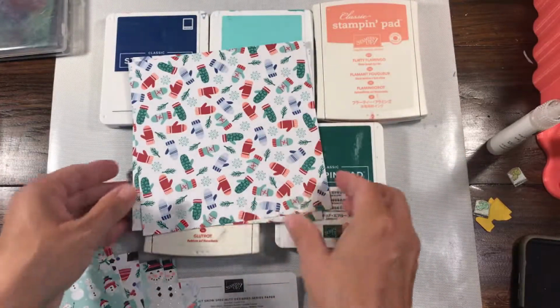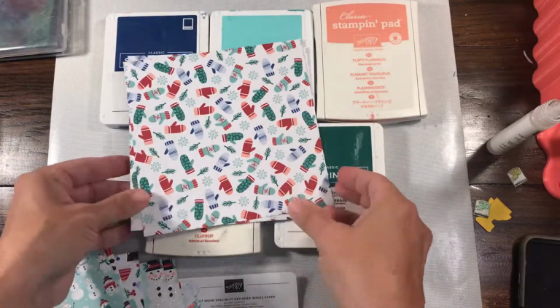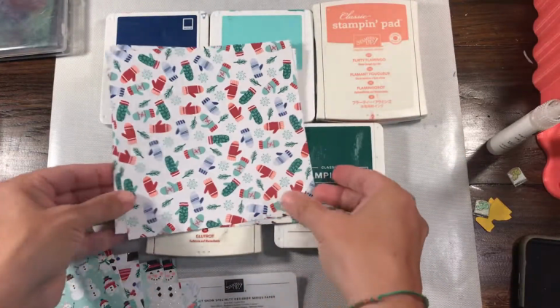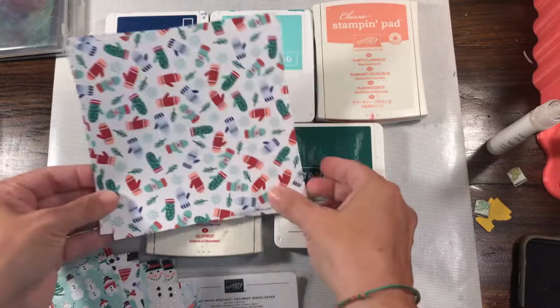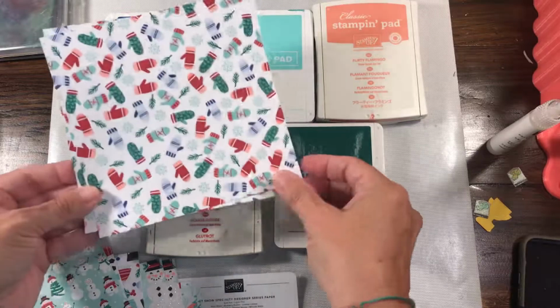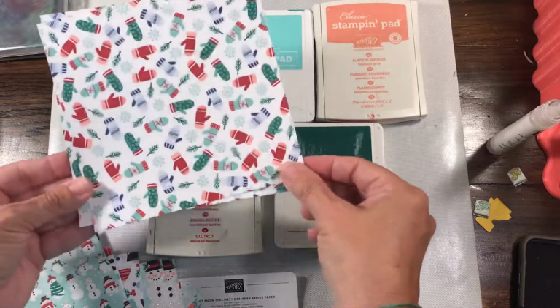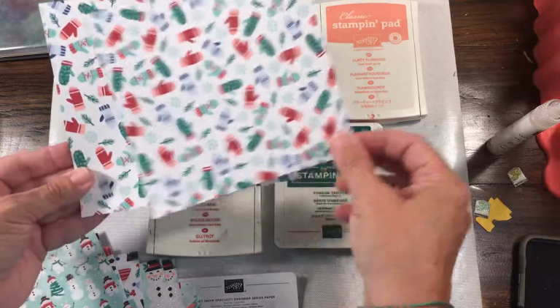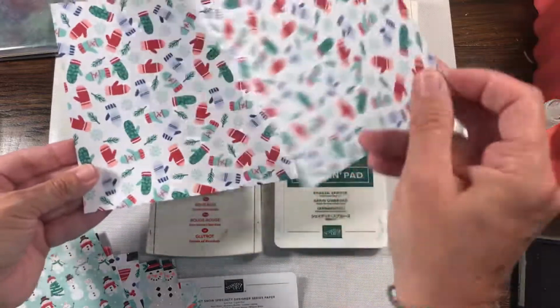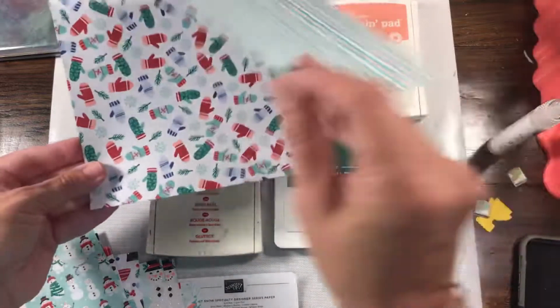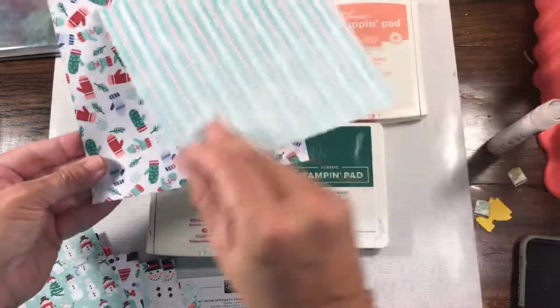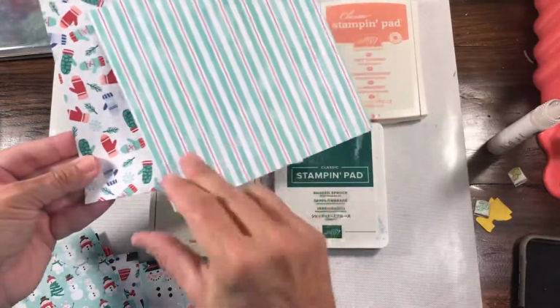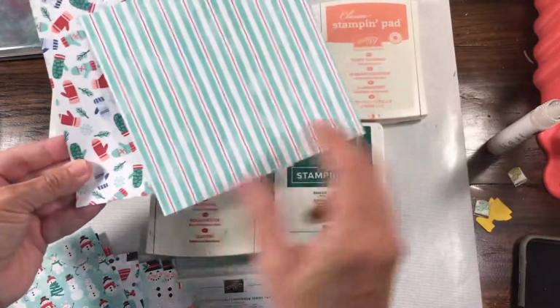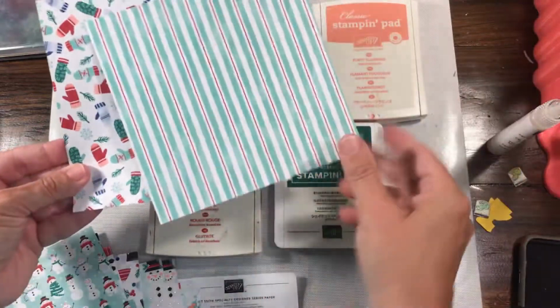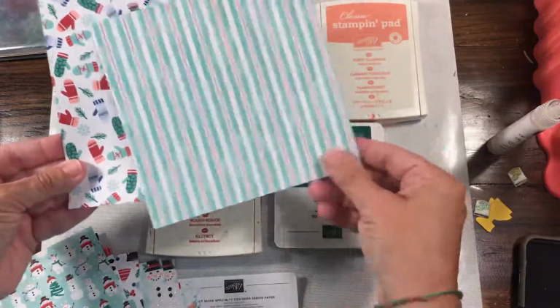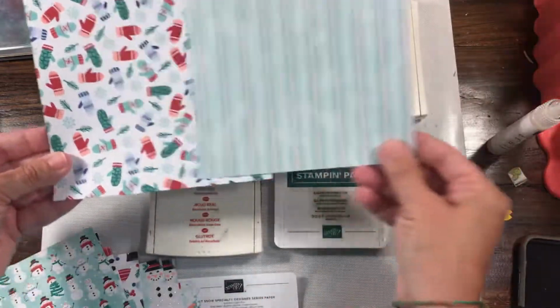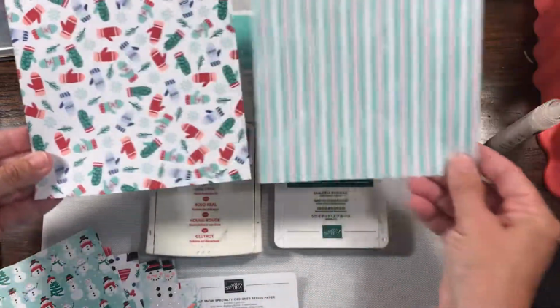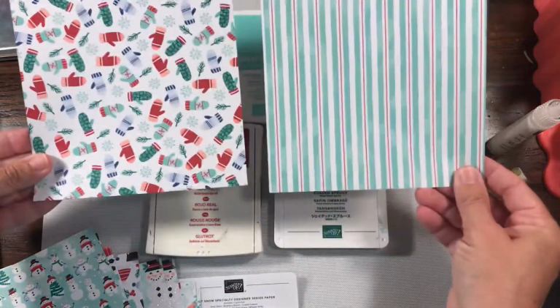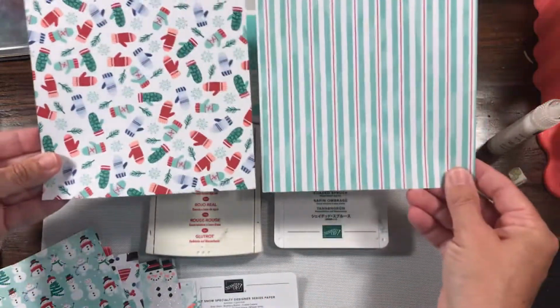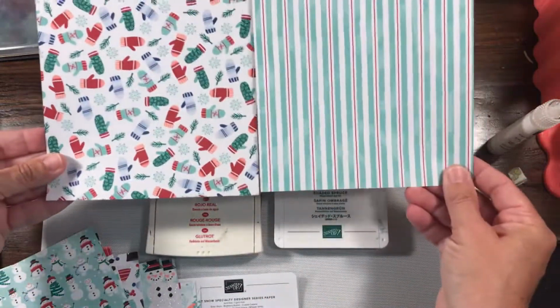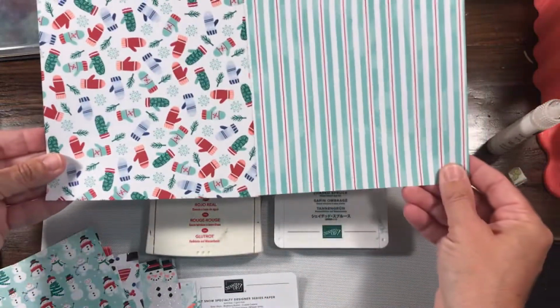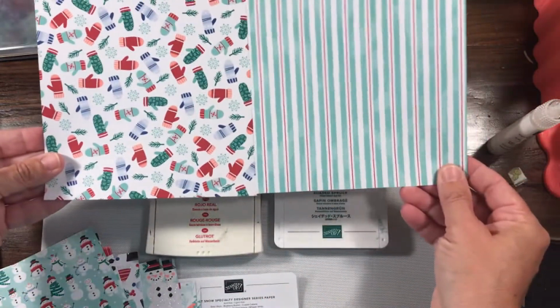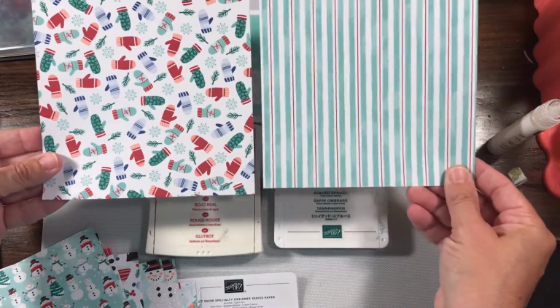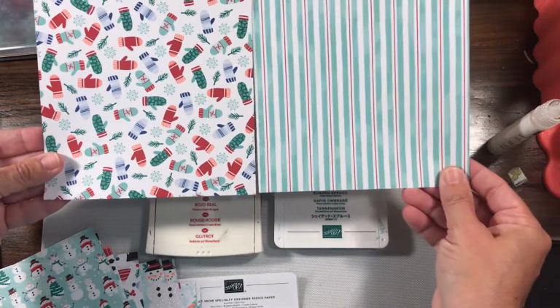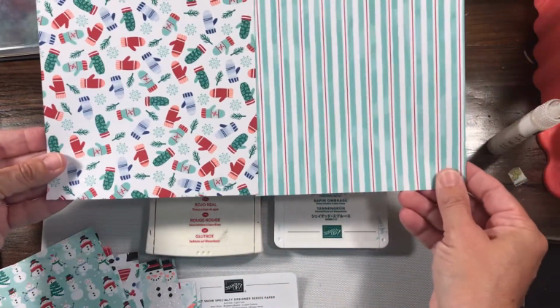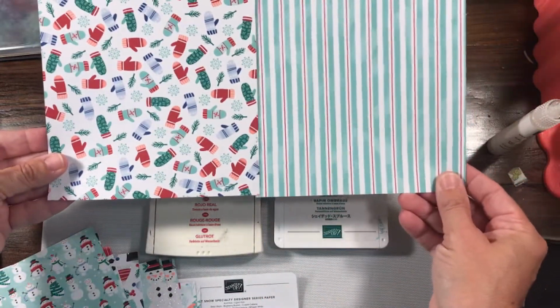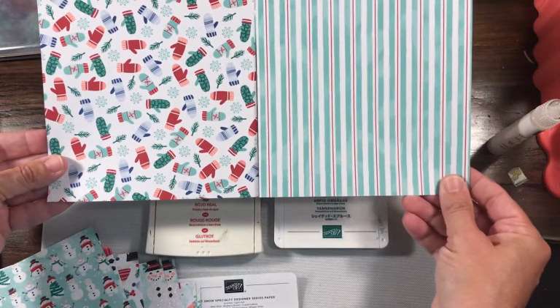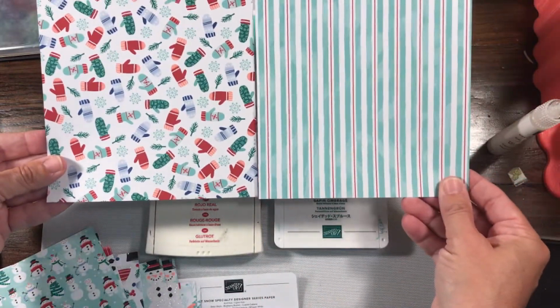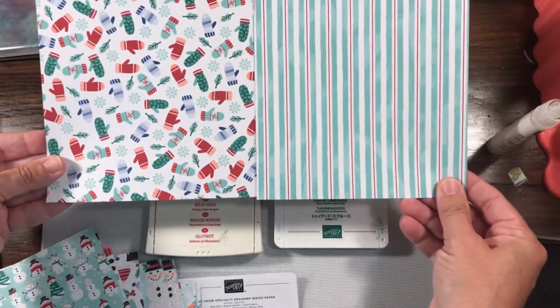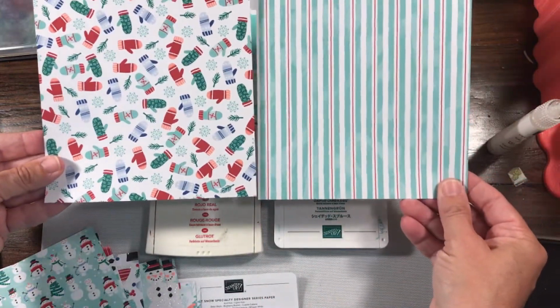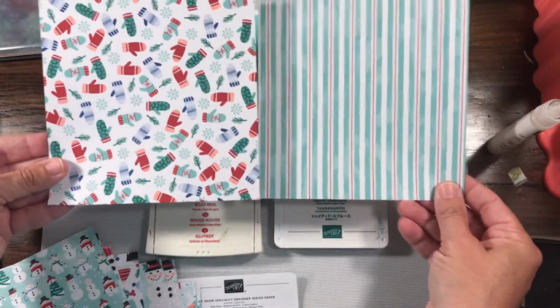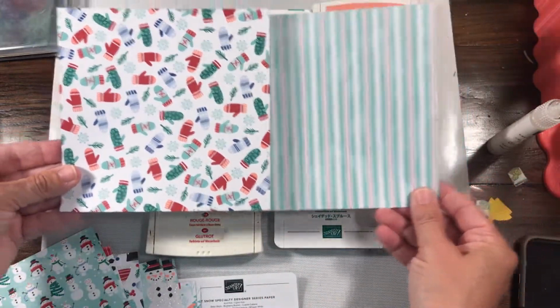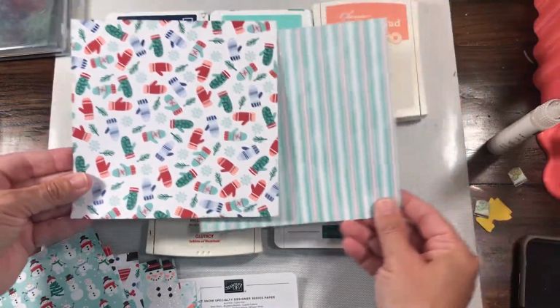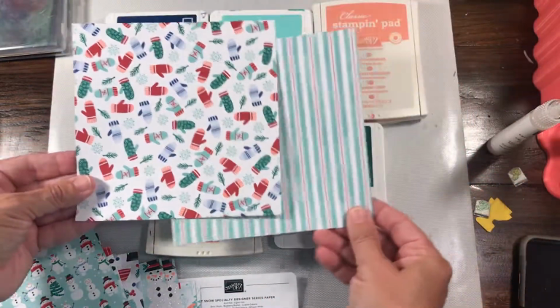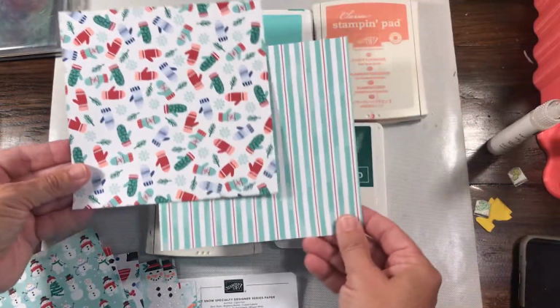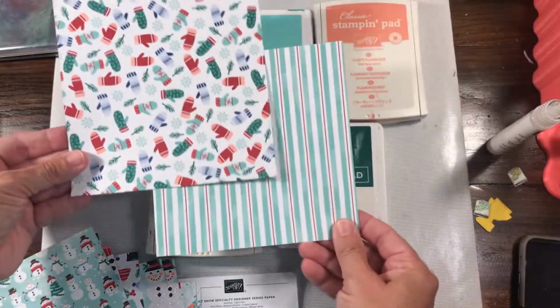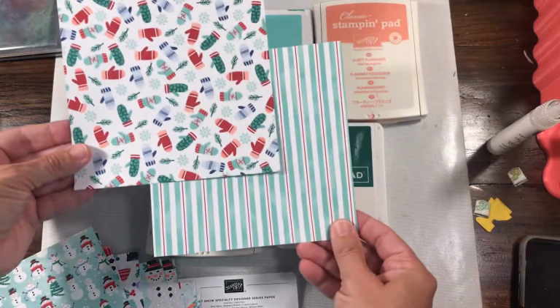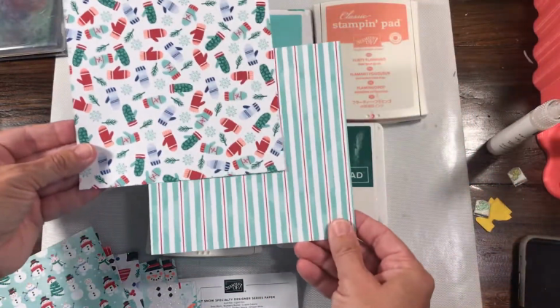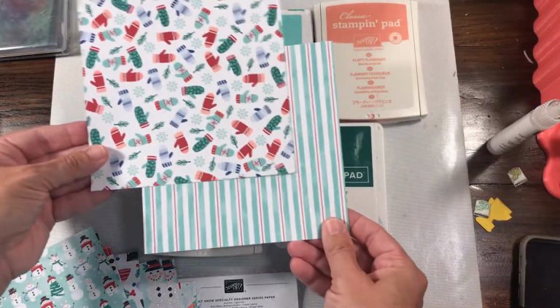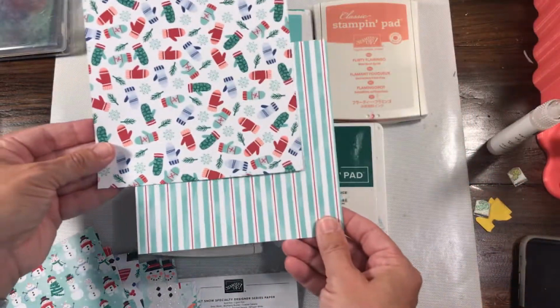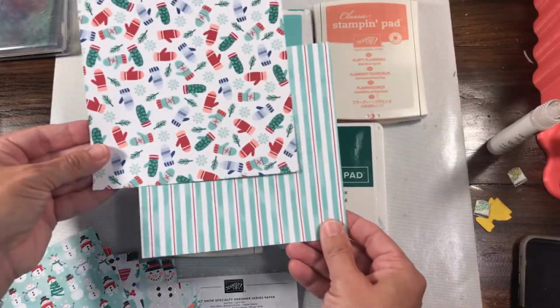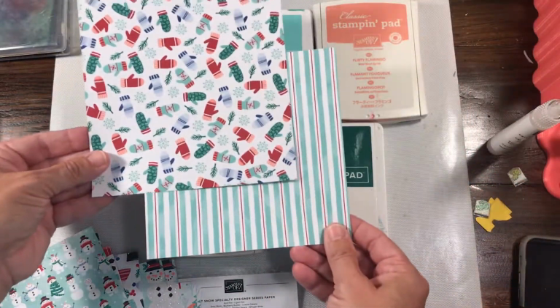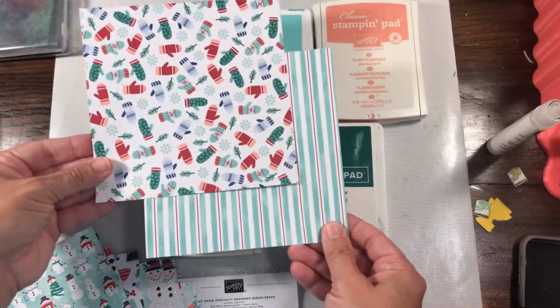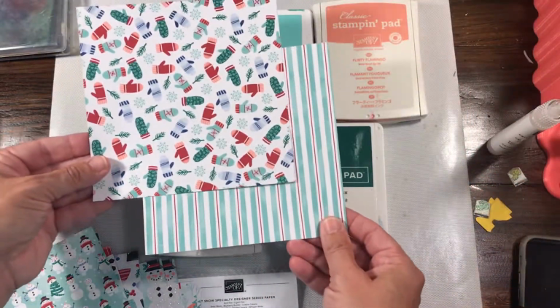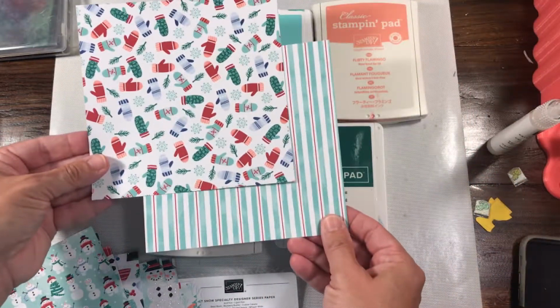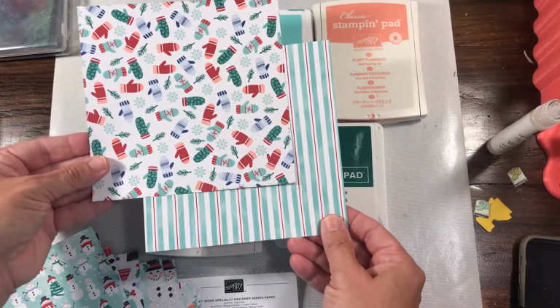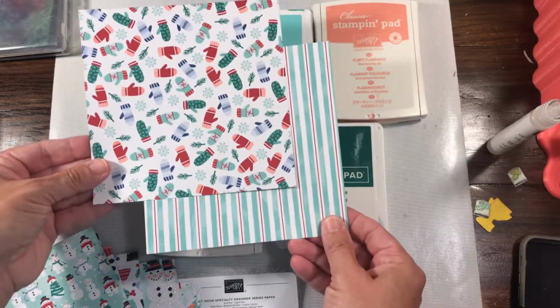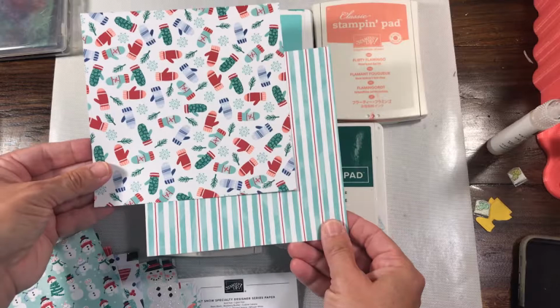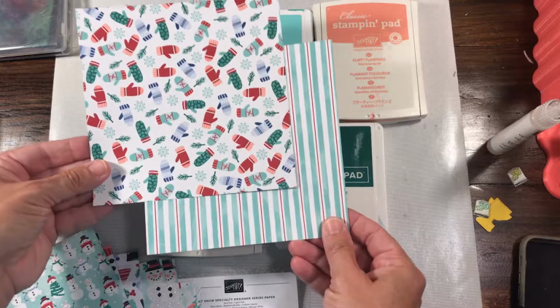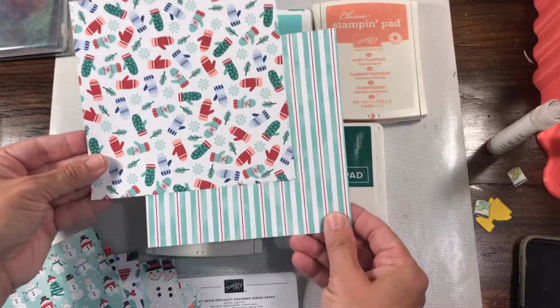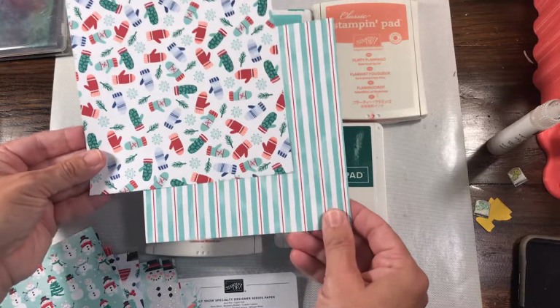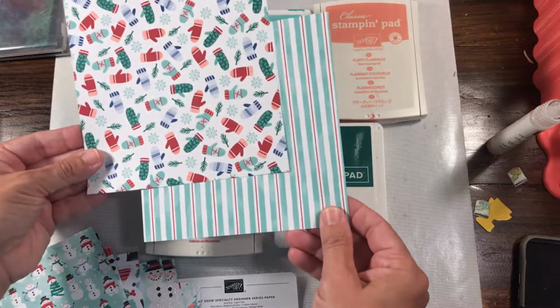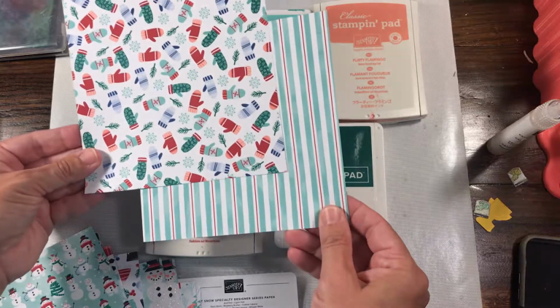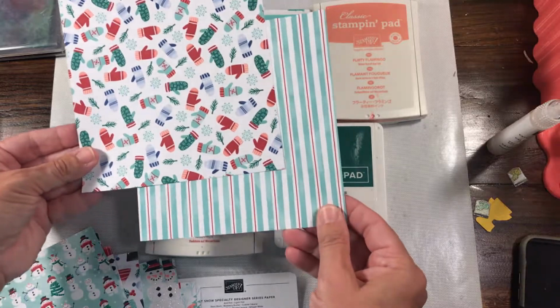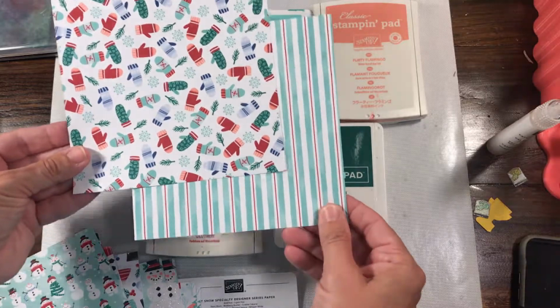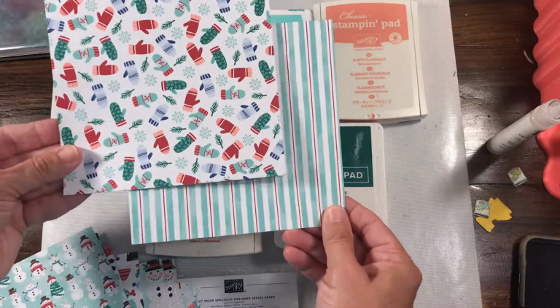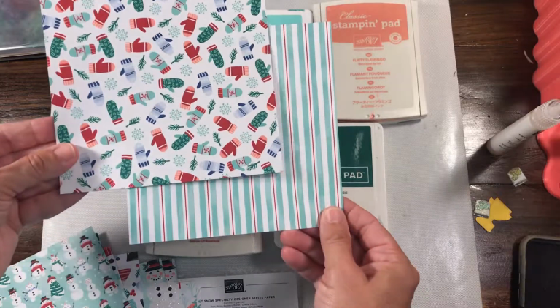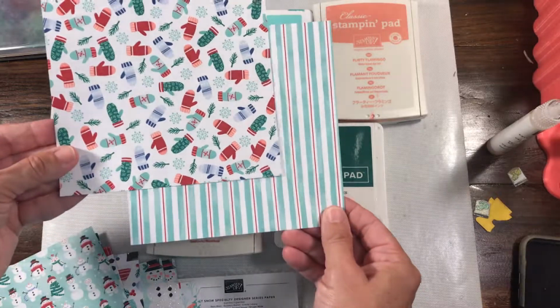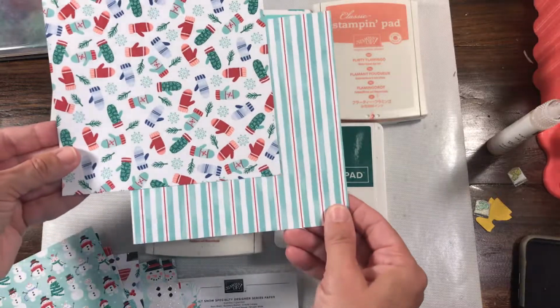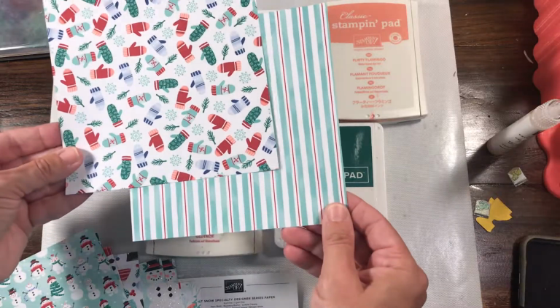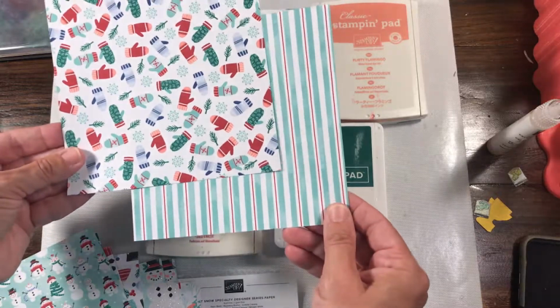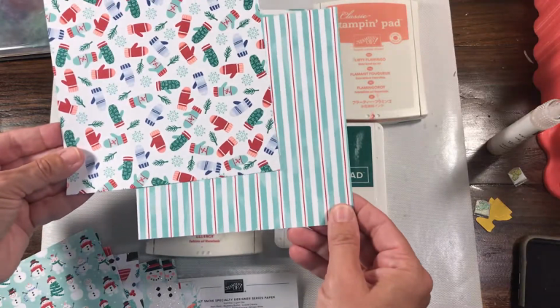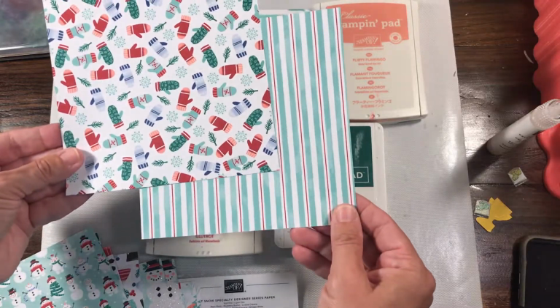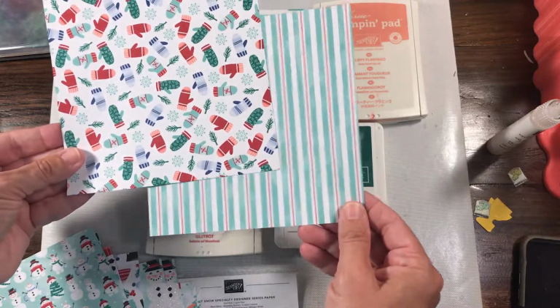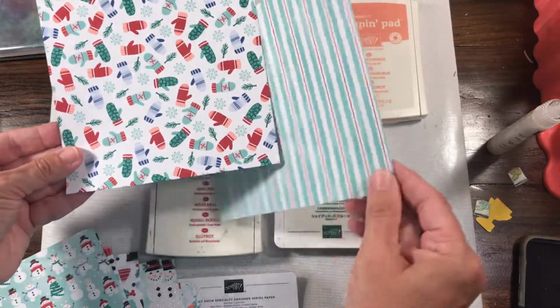And last but not least, these adorable mittens, and then another striped paper. So these would be great if you wanted to lay them together to get little pieces of each.